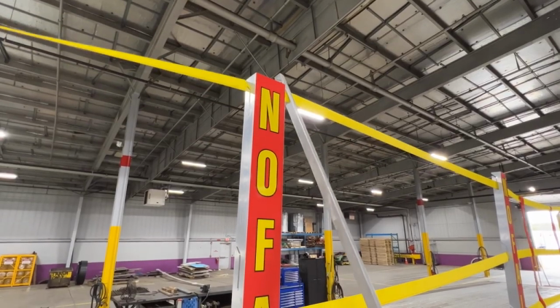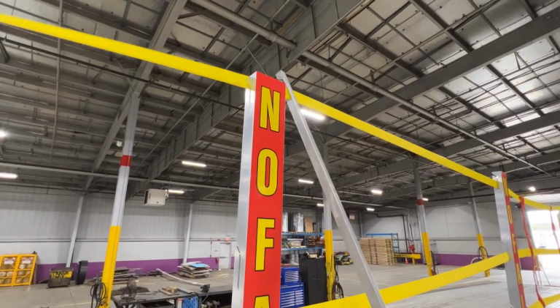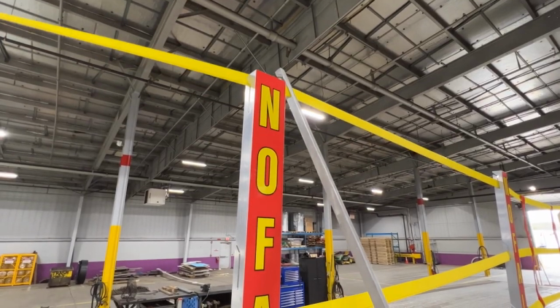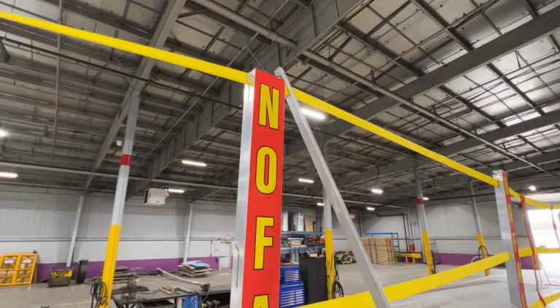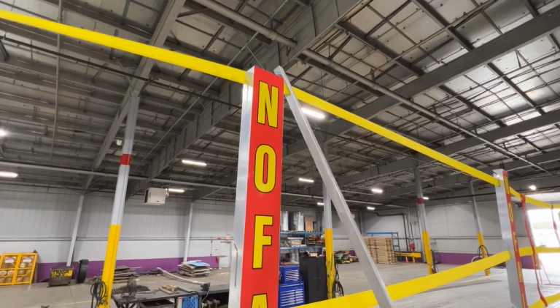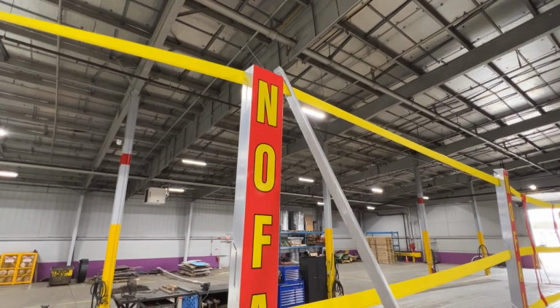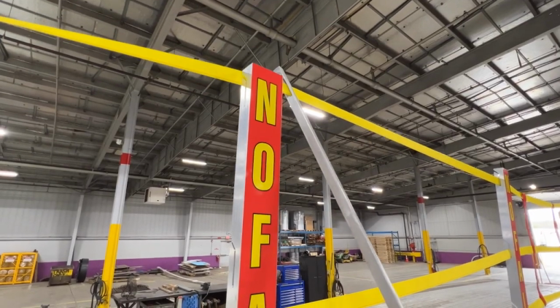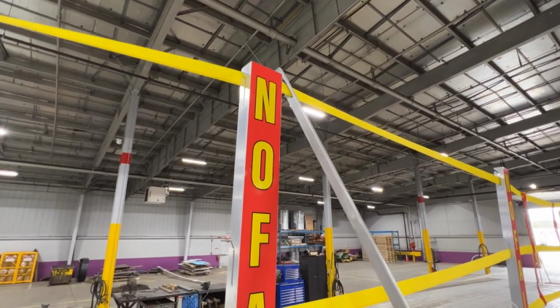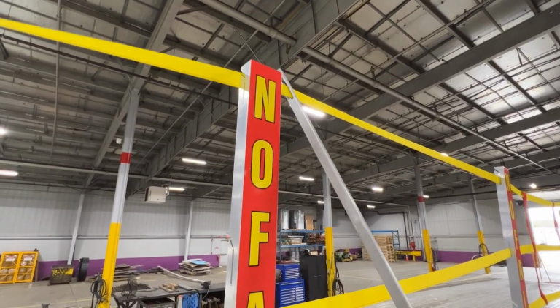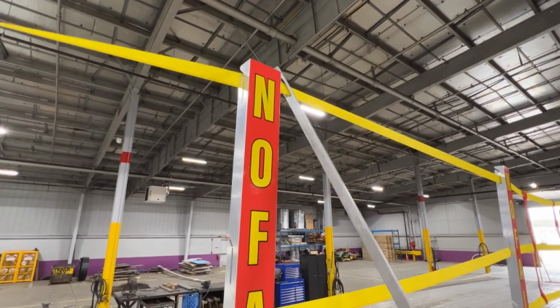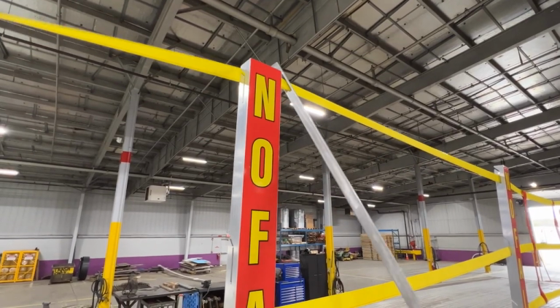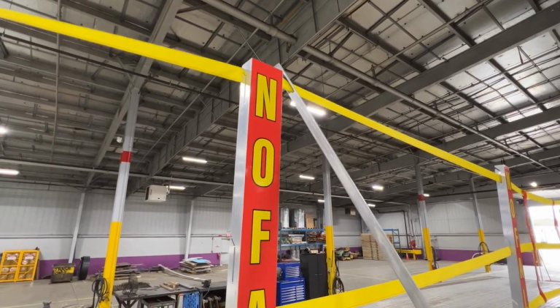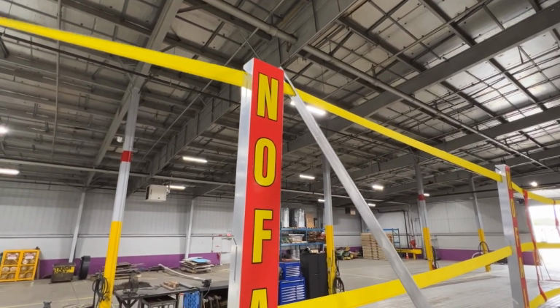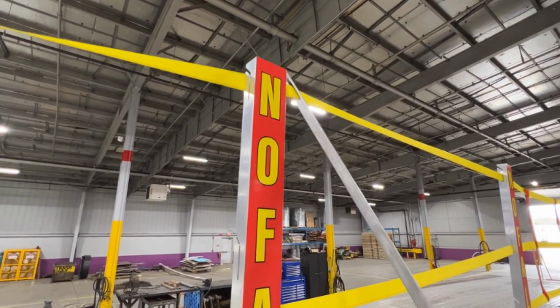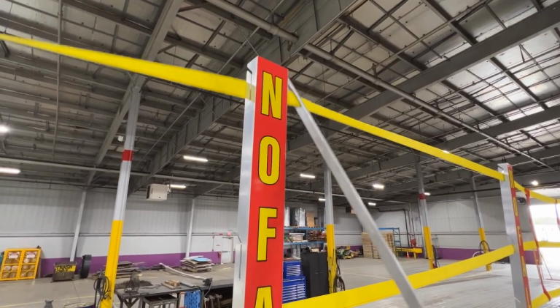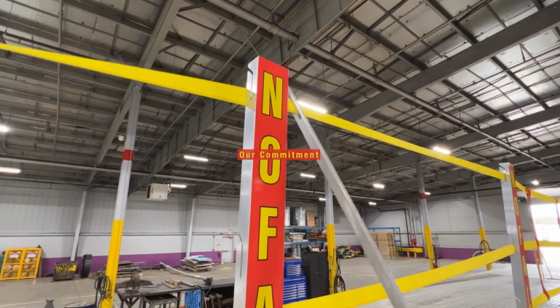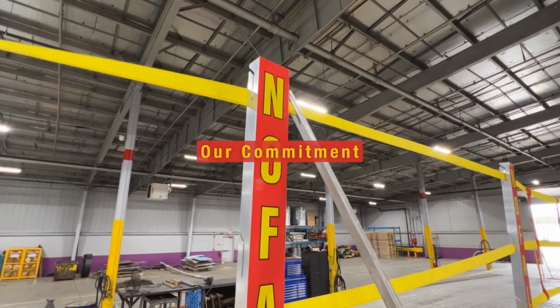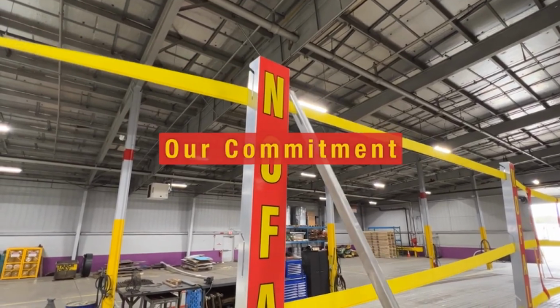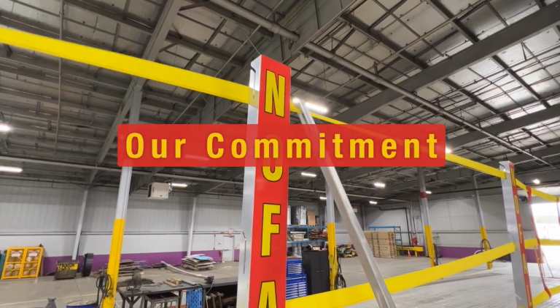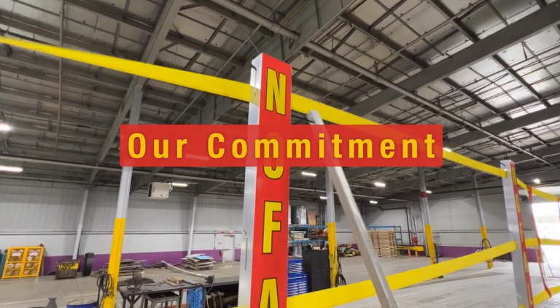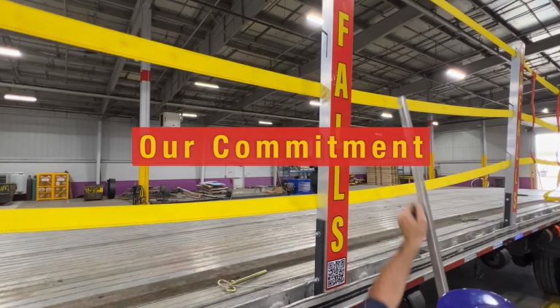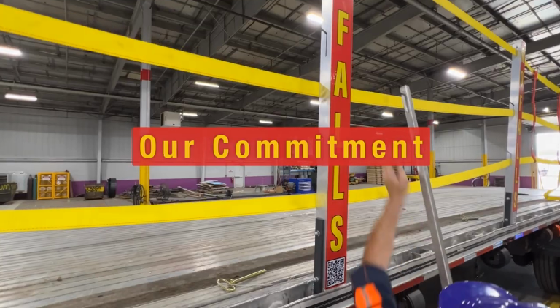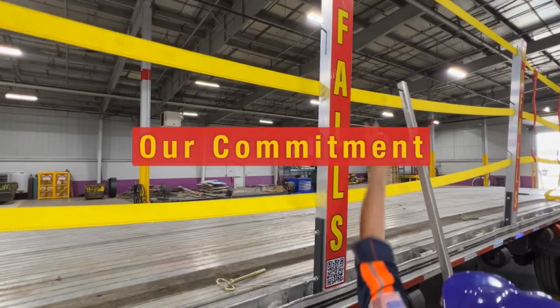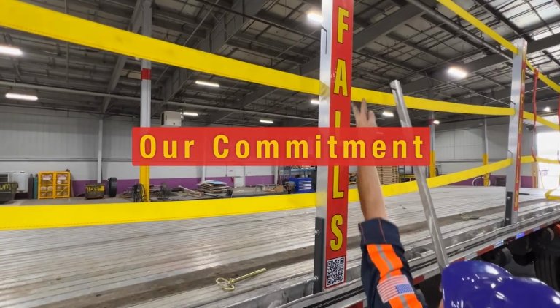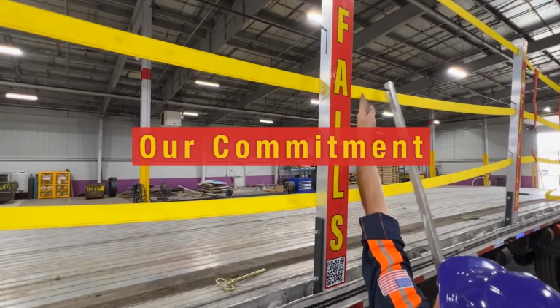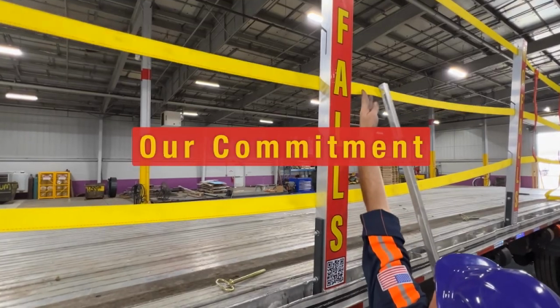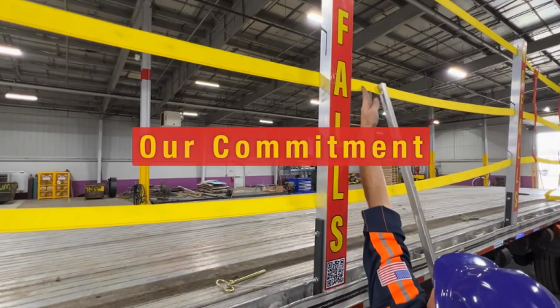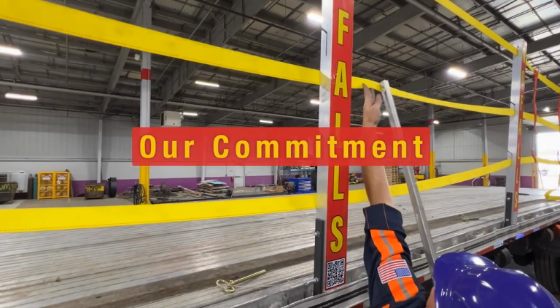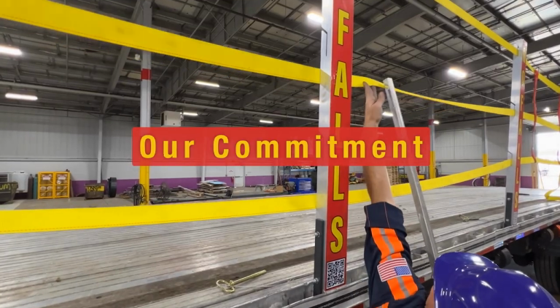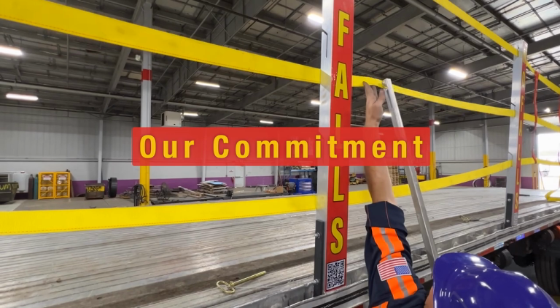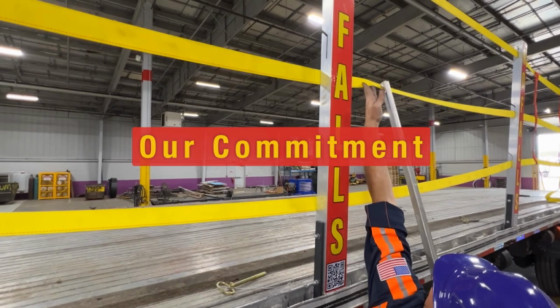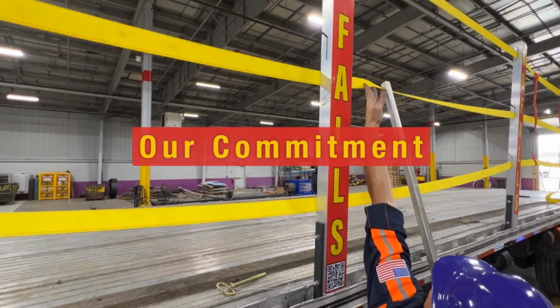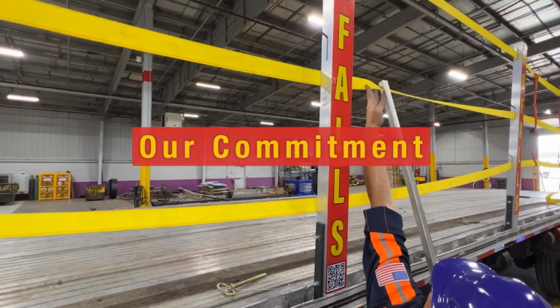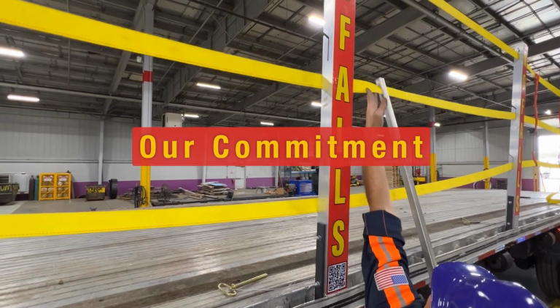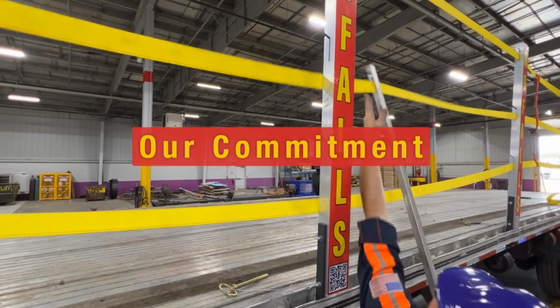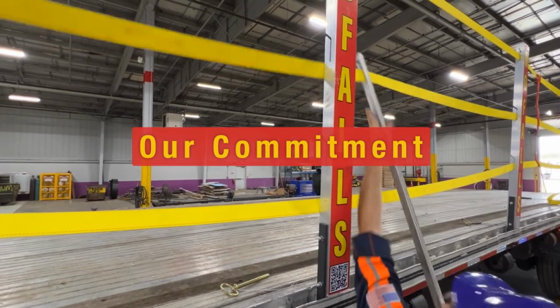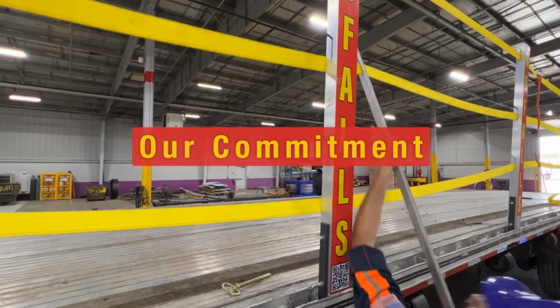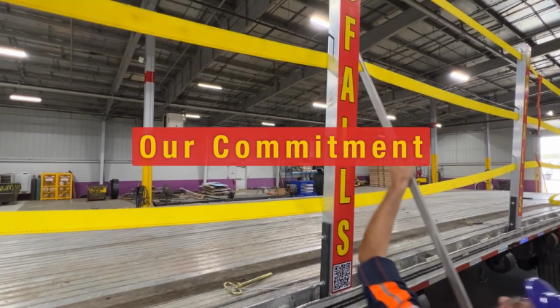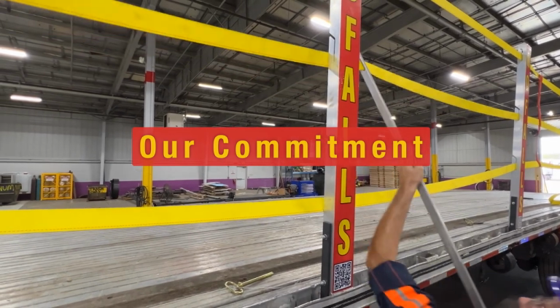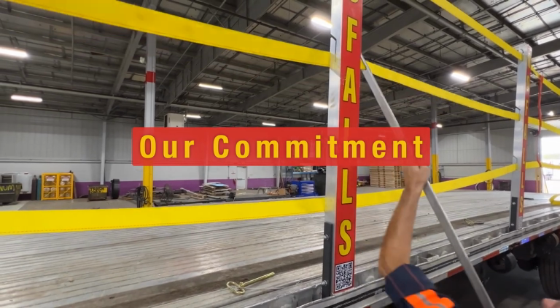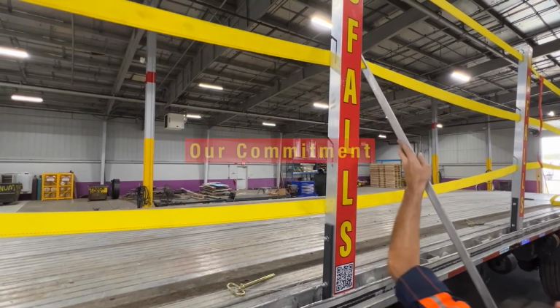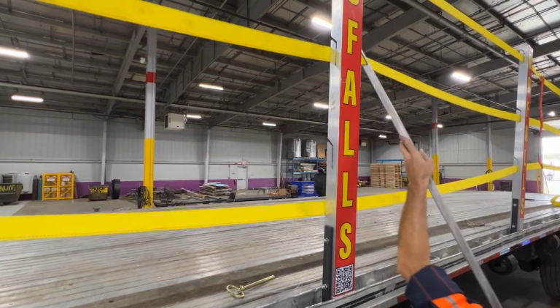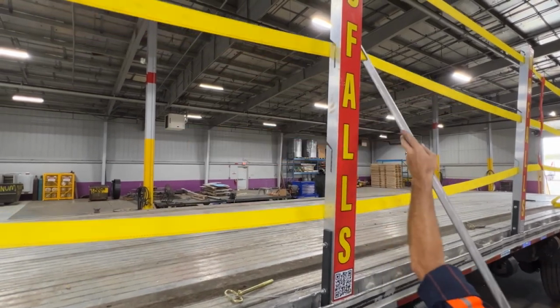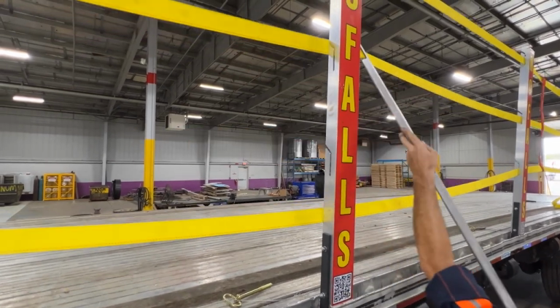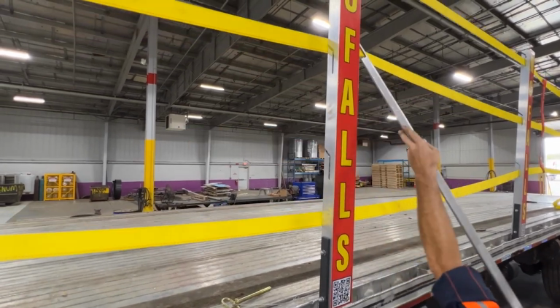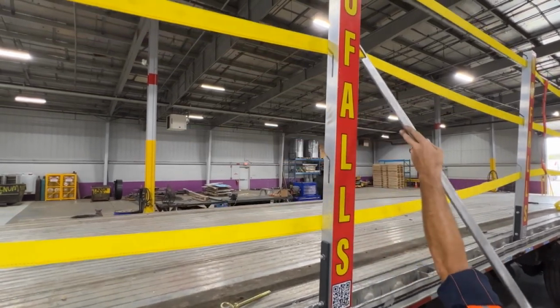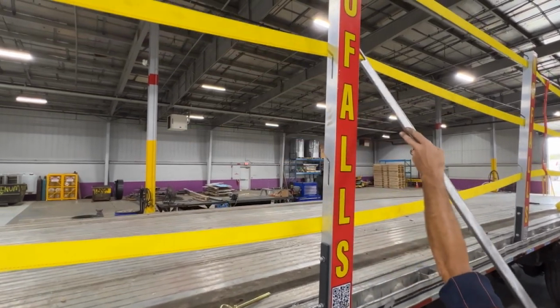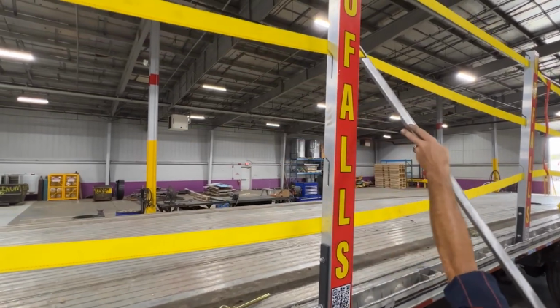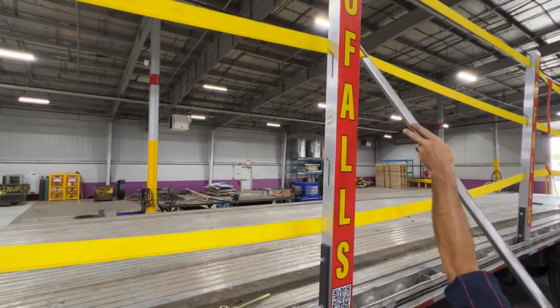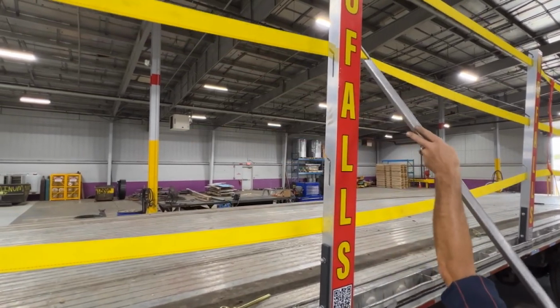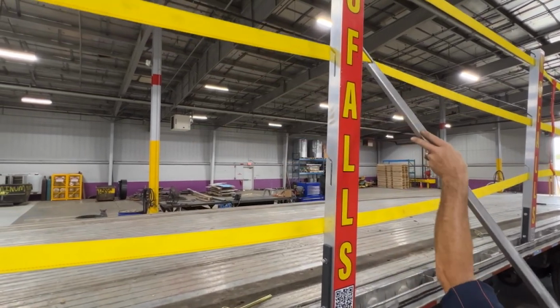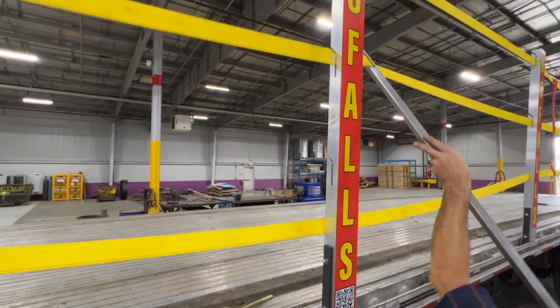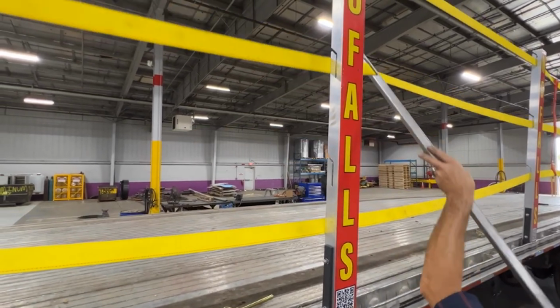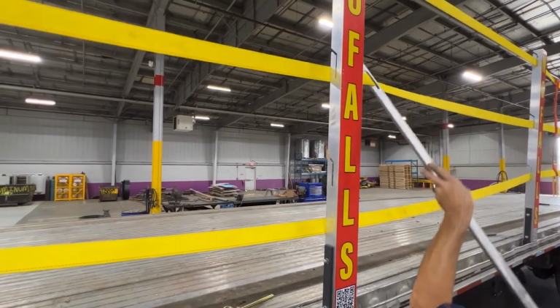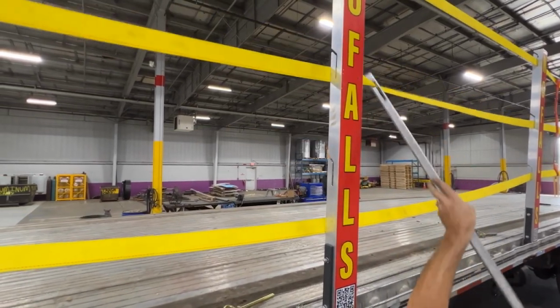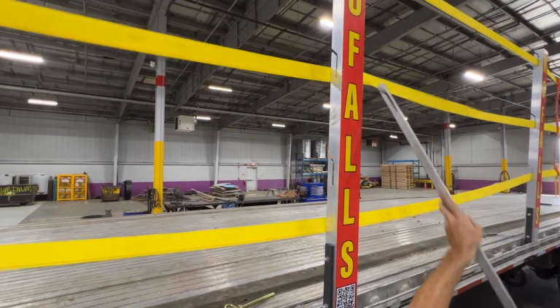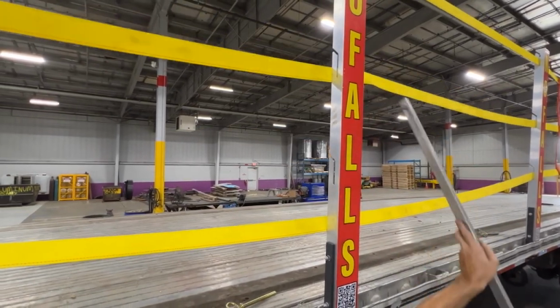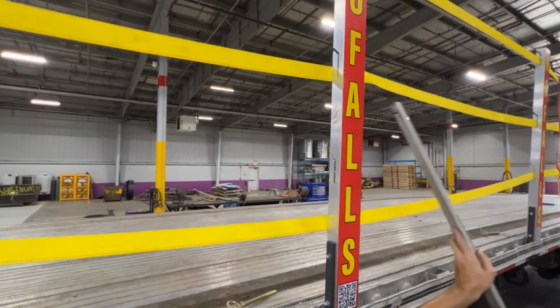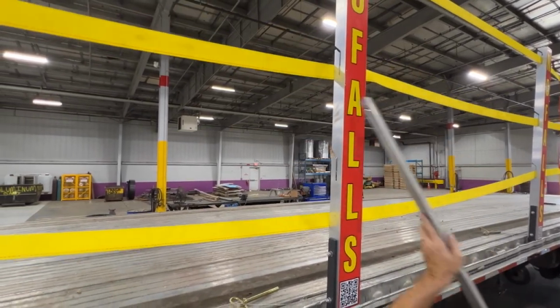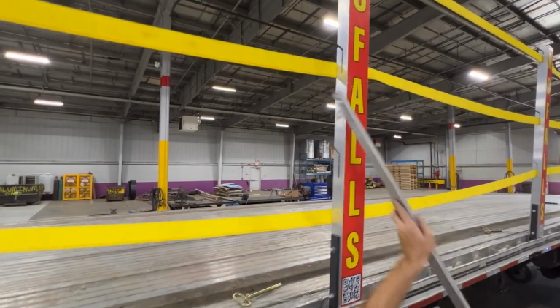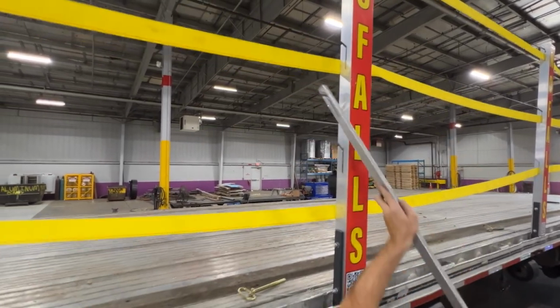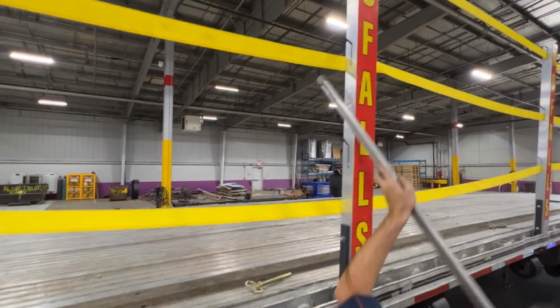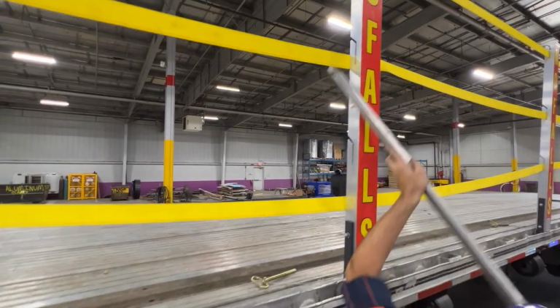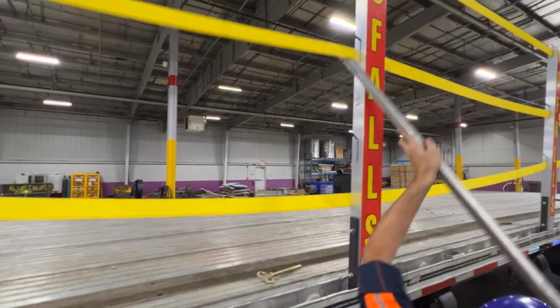All our products are backed by the Truck Fall Prevention LLC commitment to top-notch customer service and technical support.